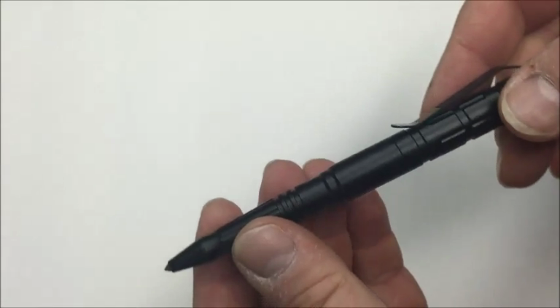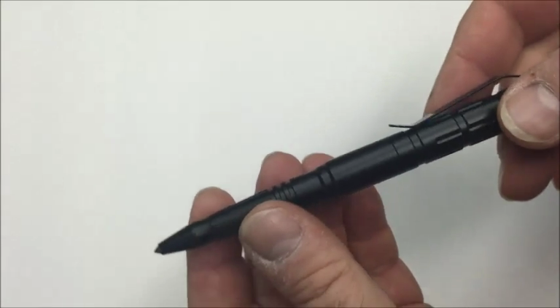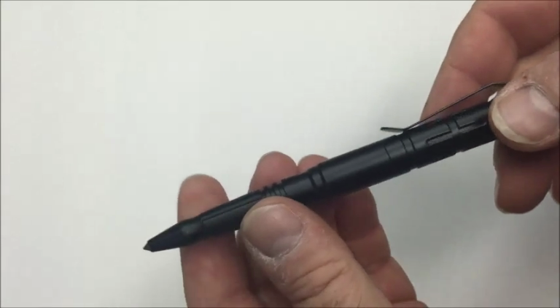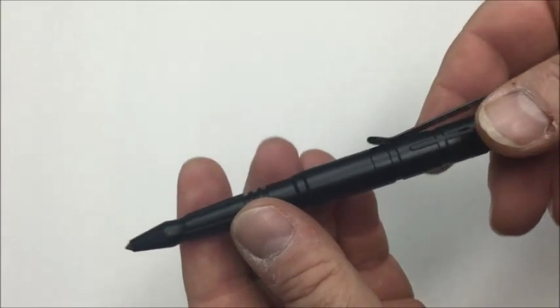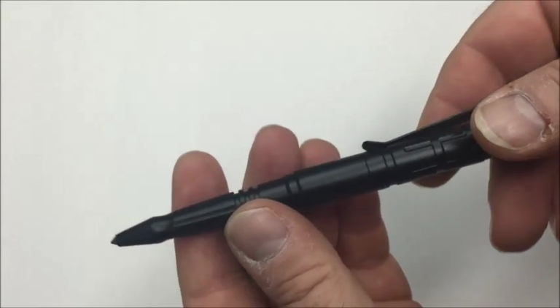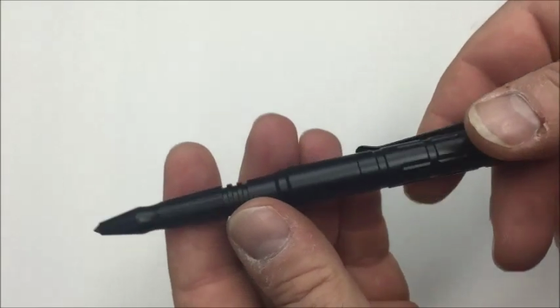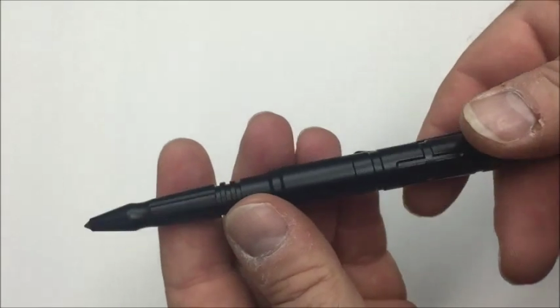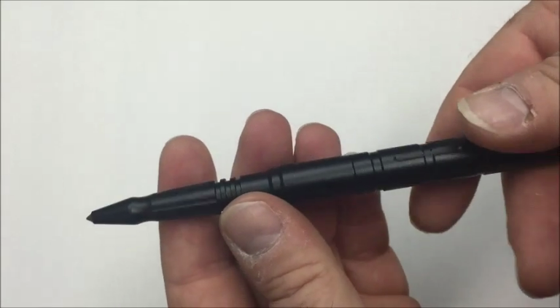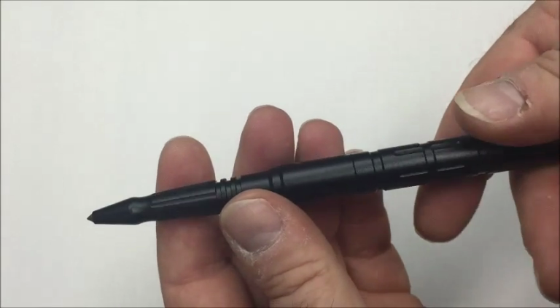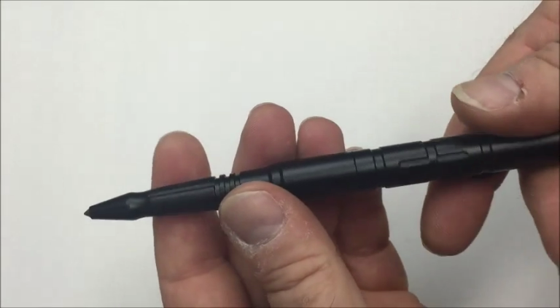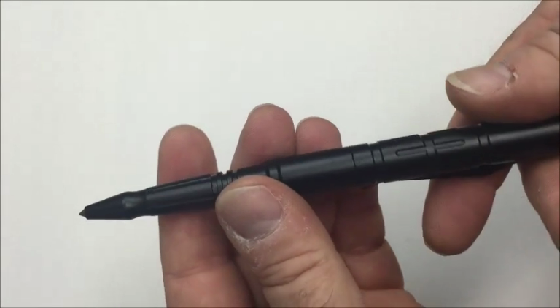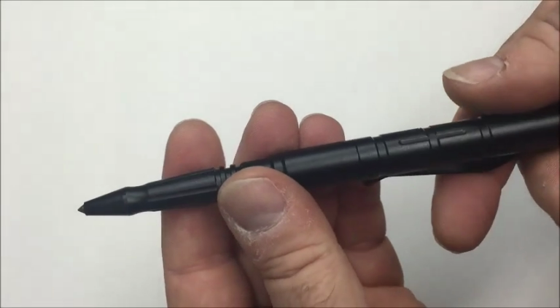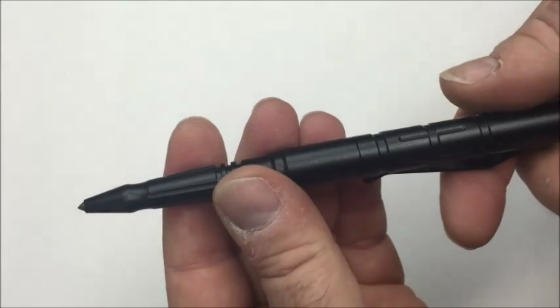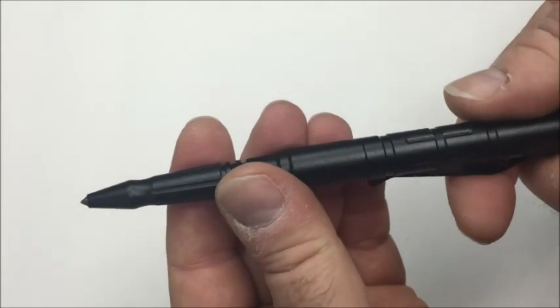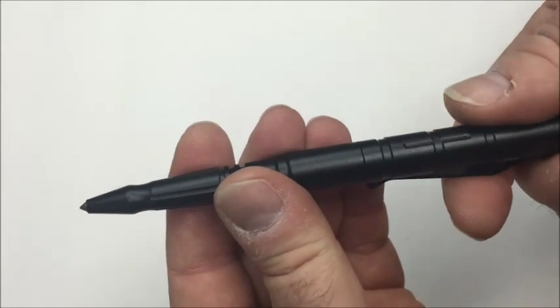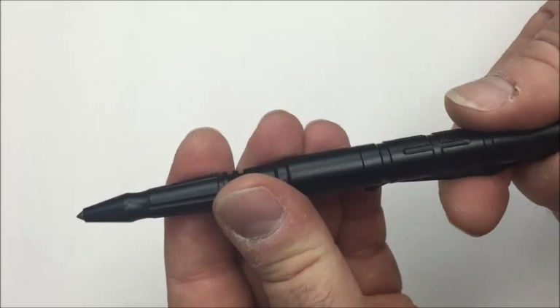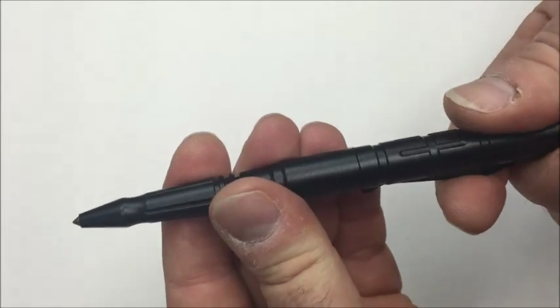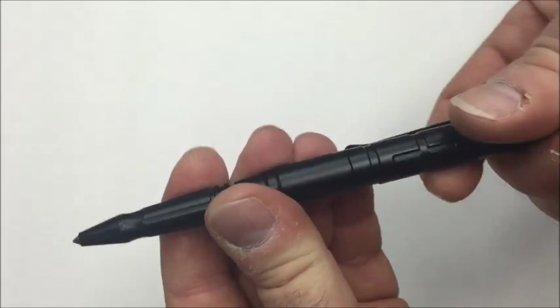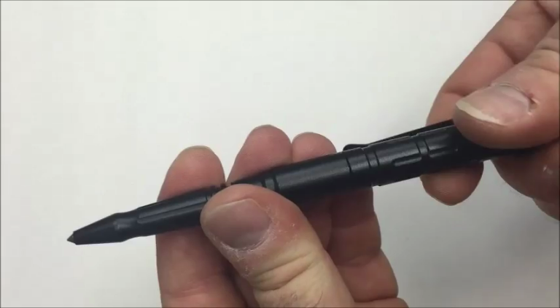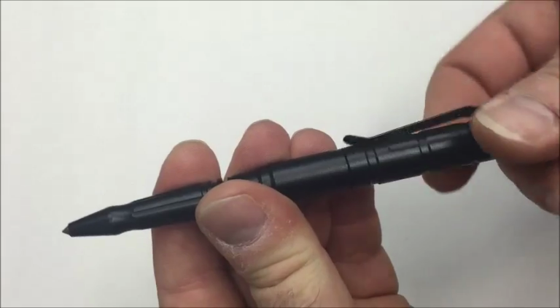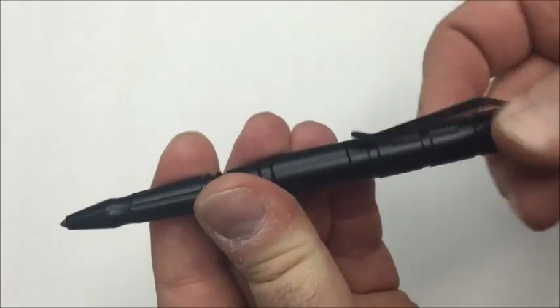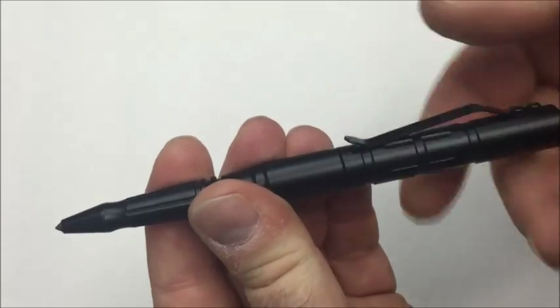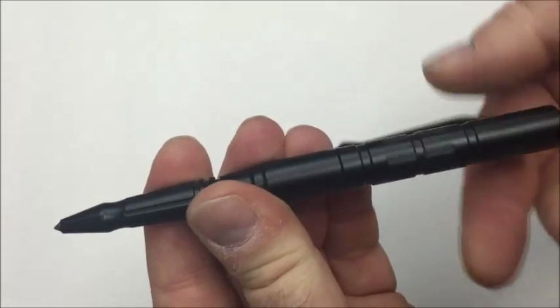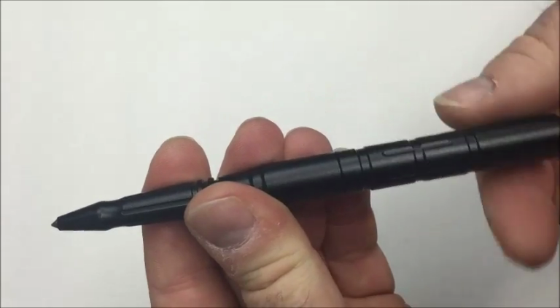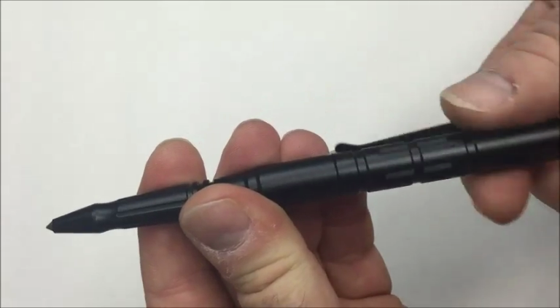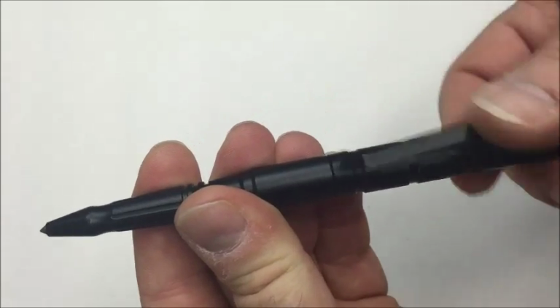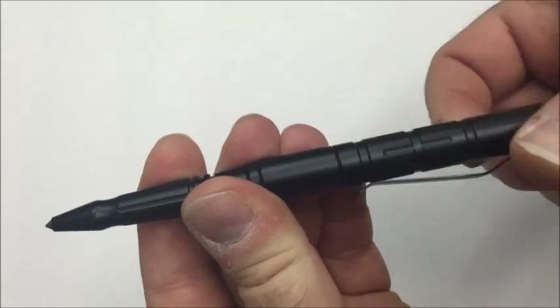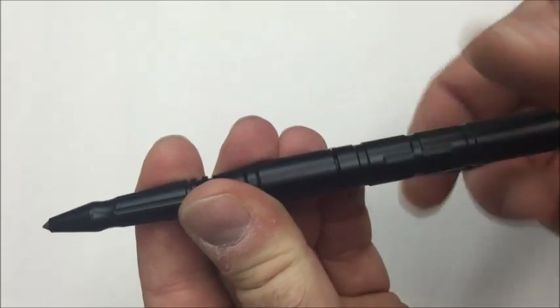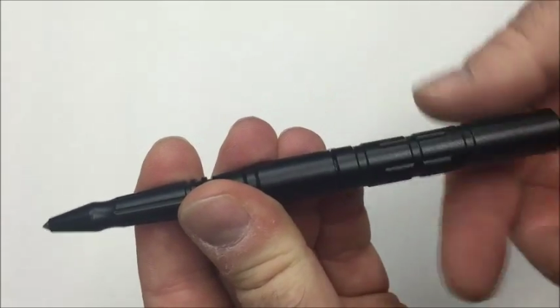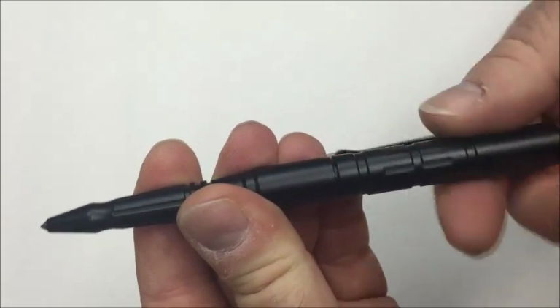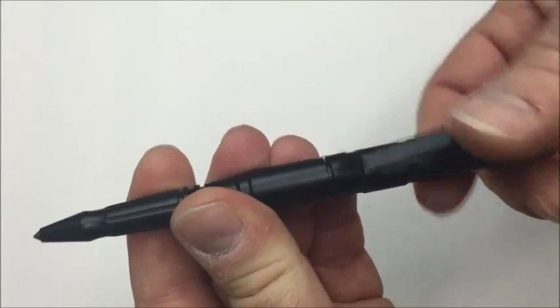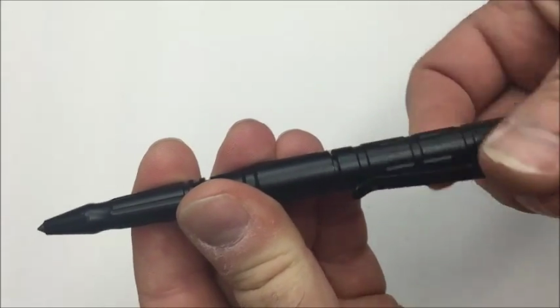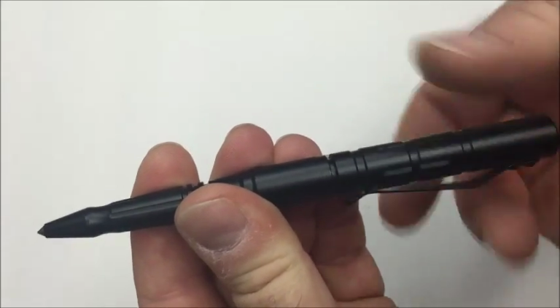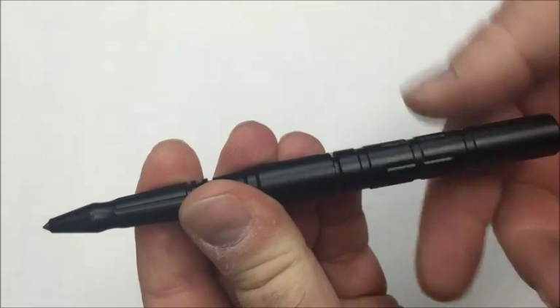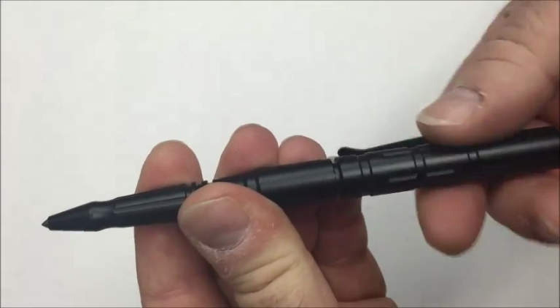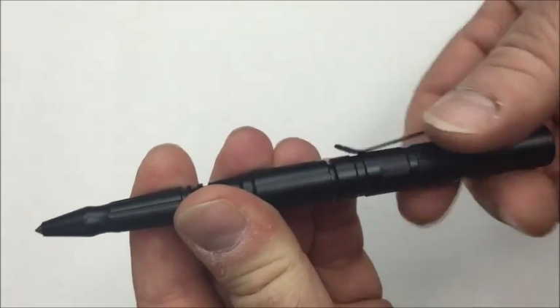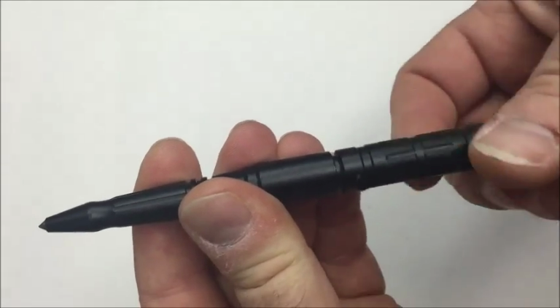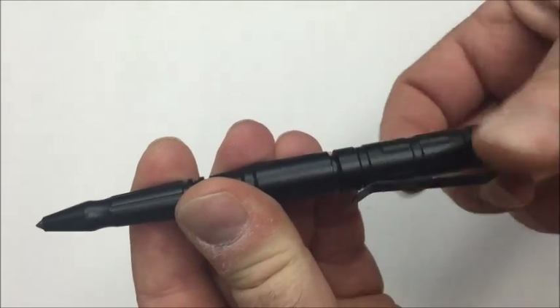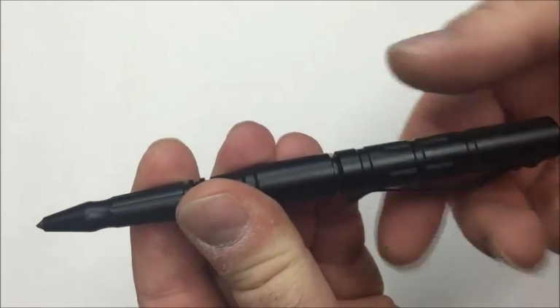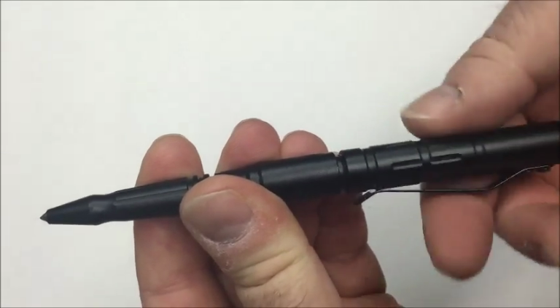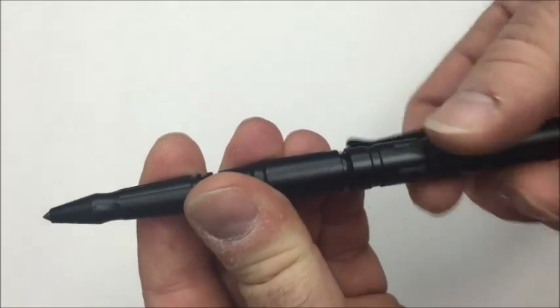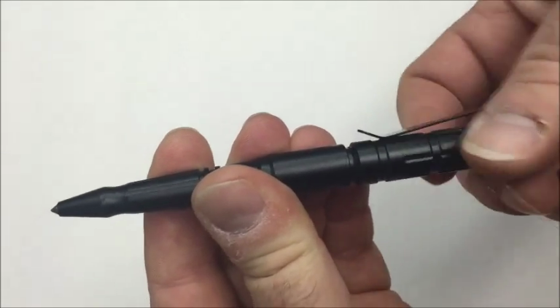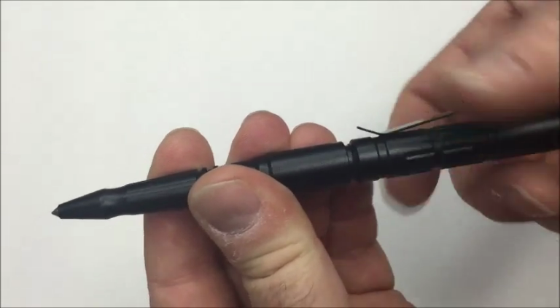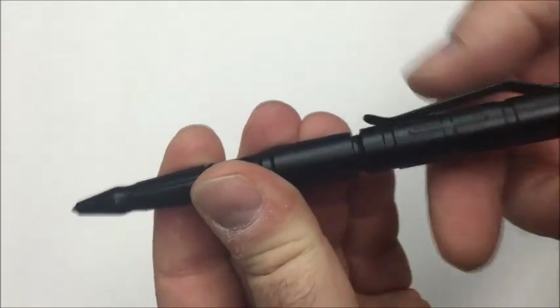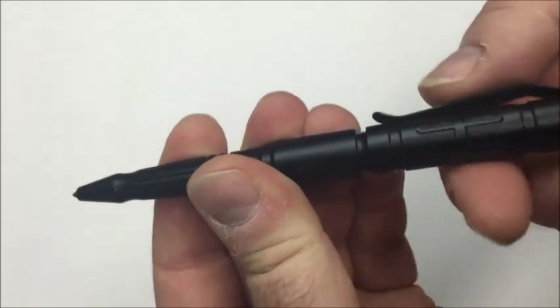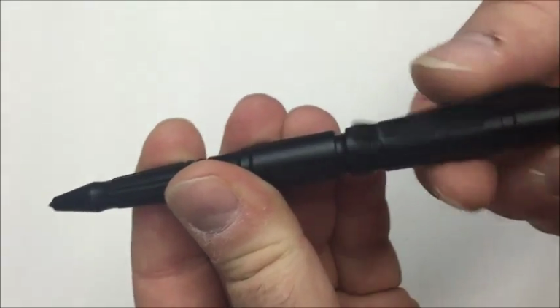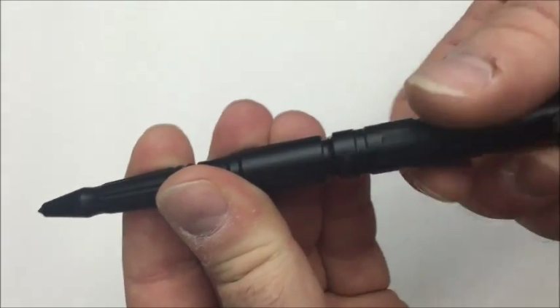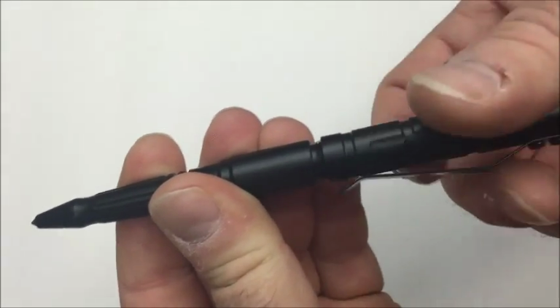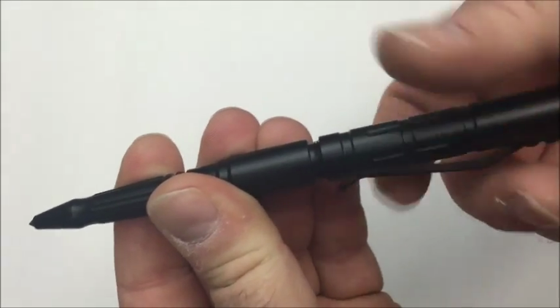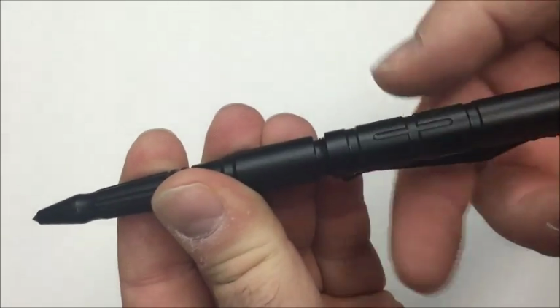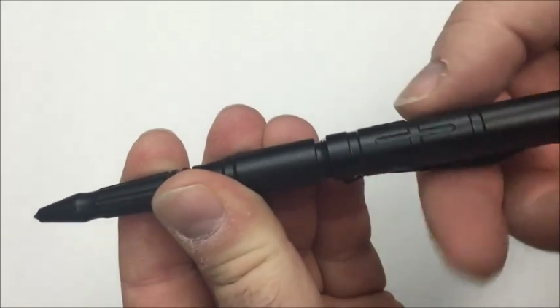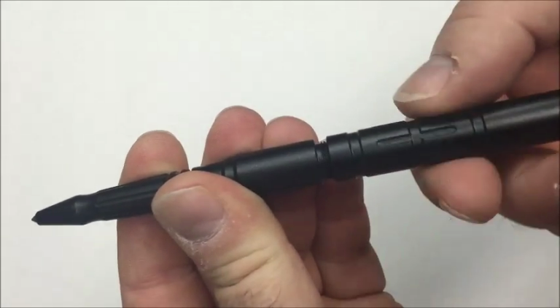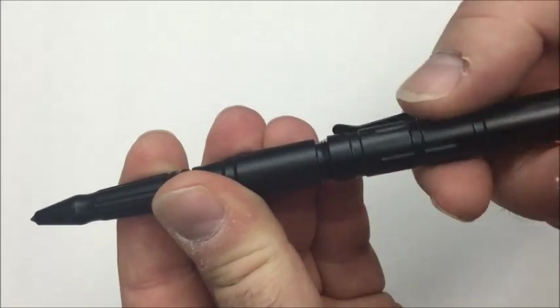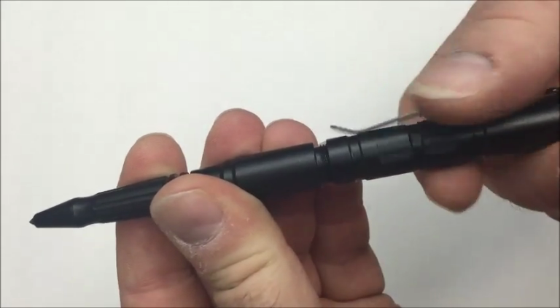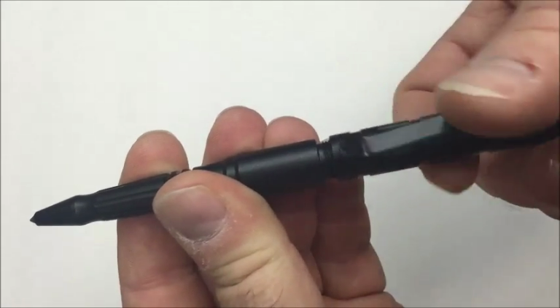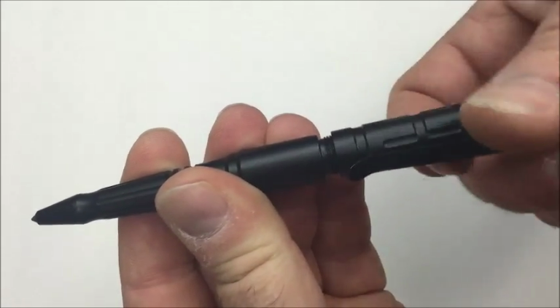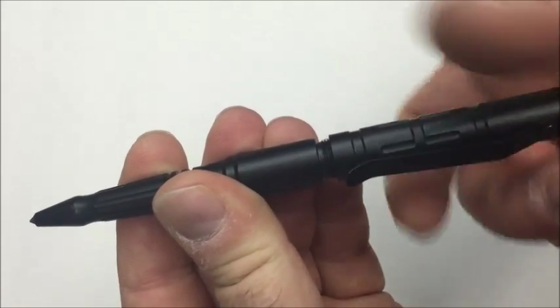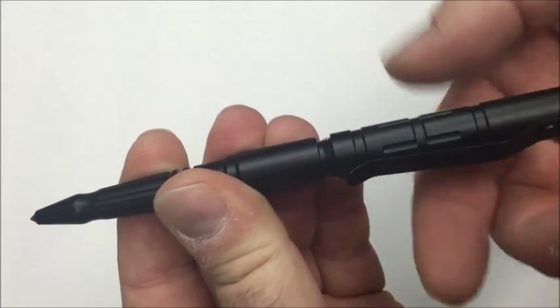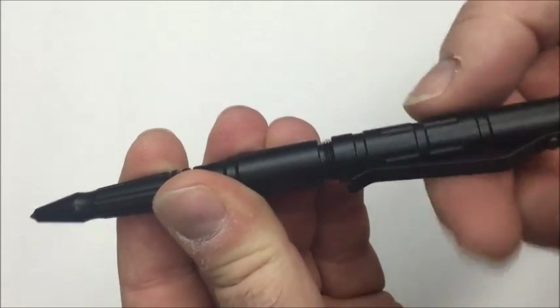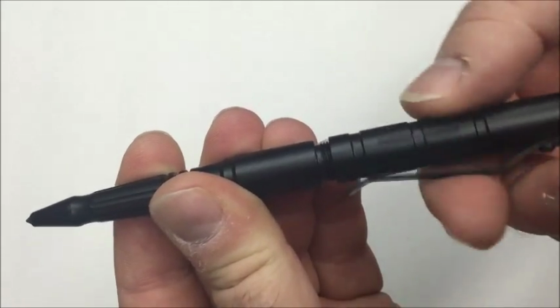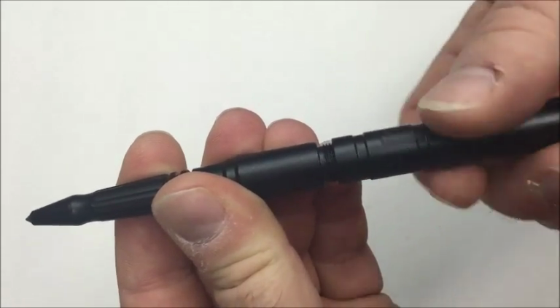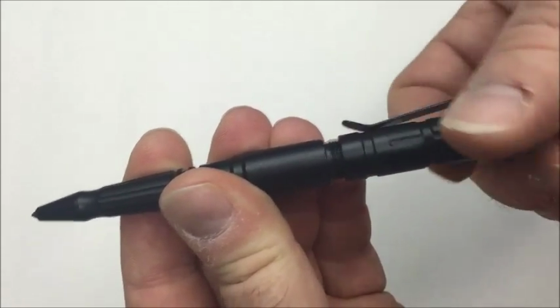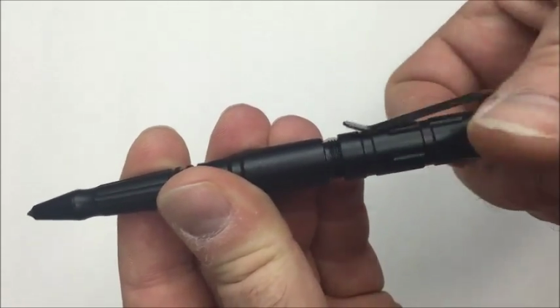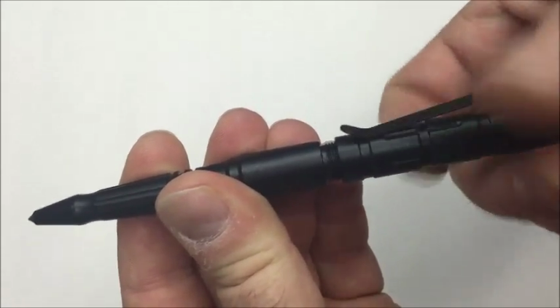You can even use a Tactical Defense Pen as, well, a pen, just by twisting the top off and sliding it onto the other end.